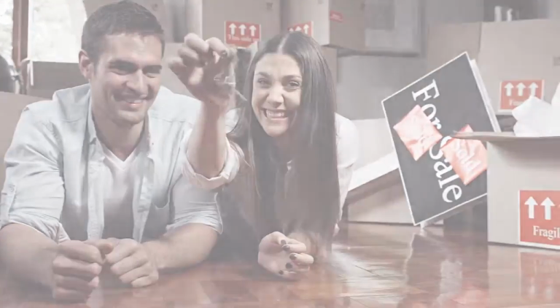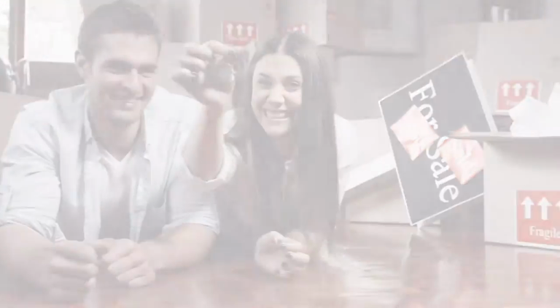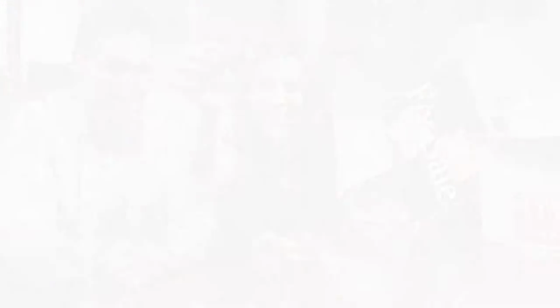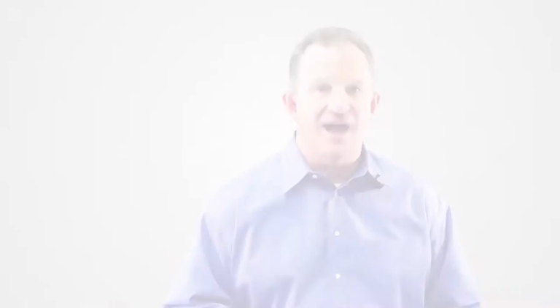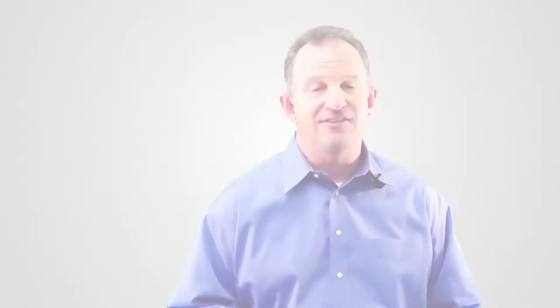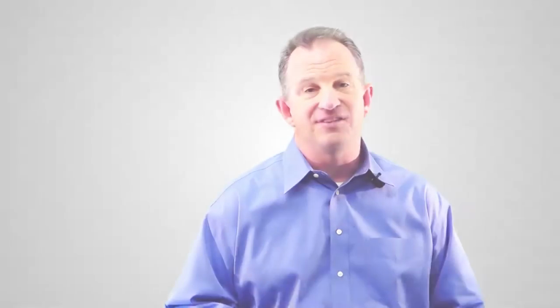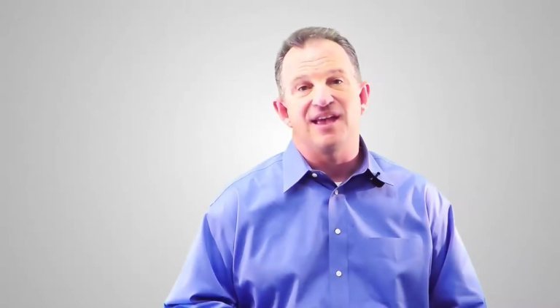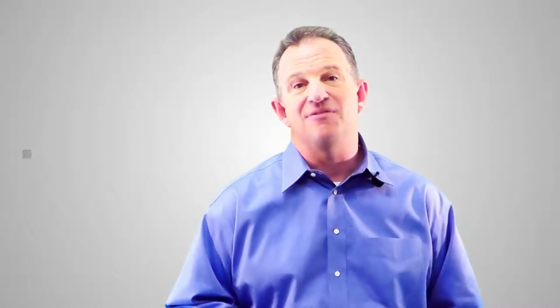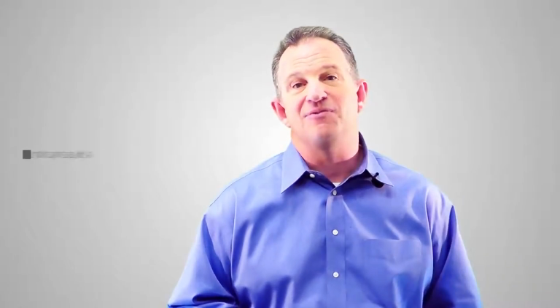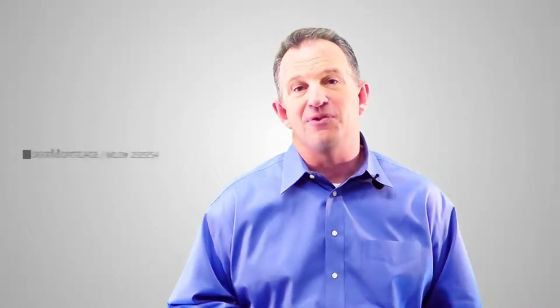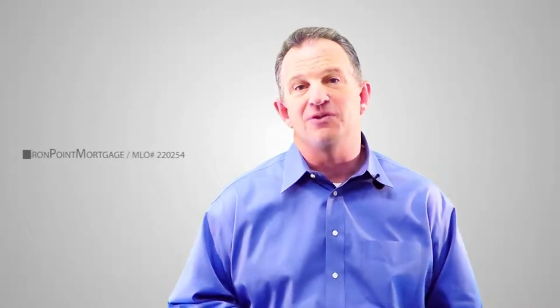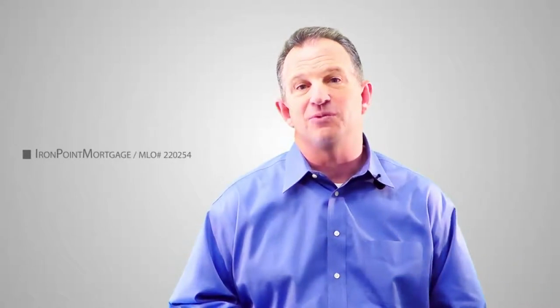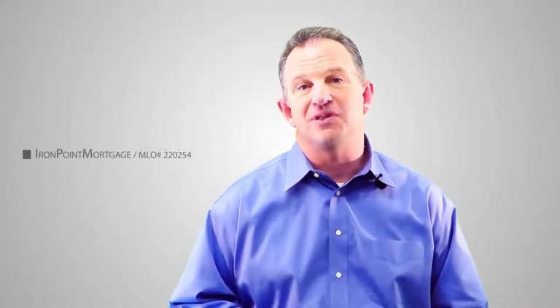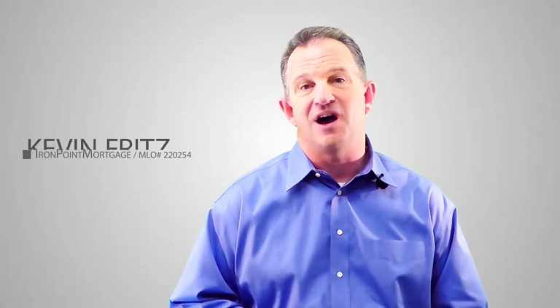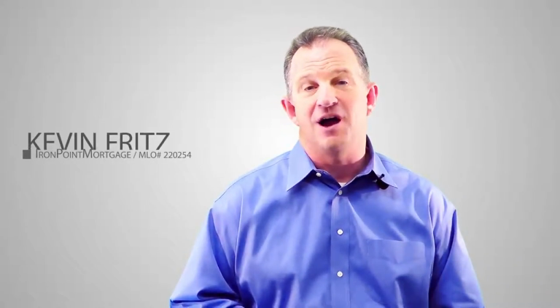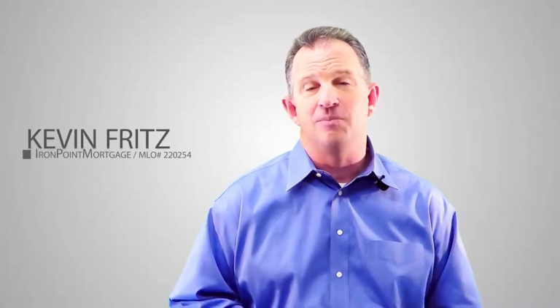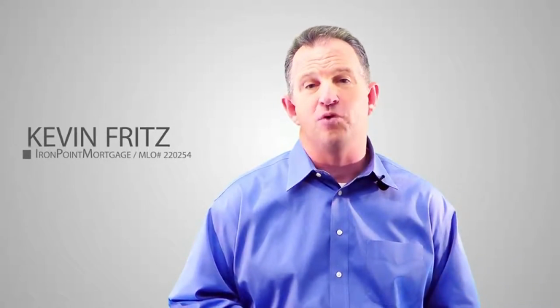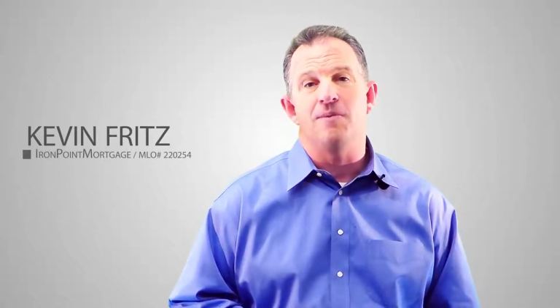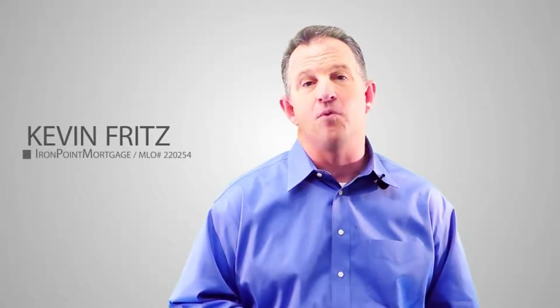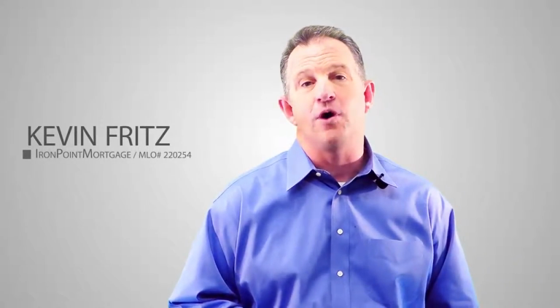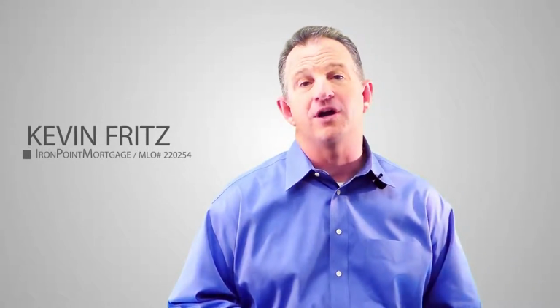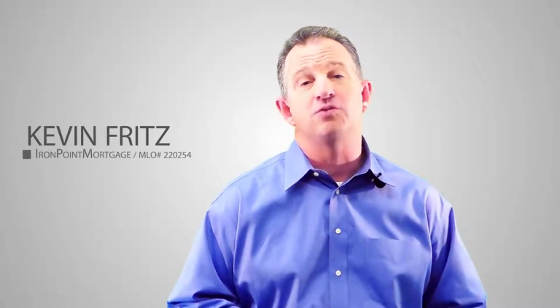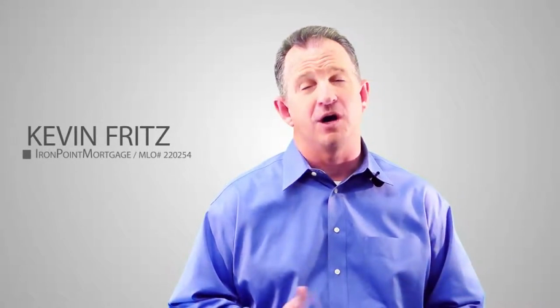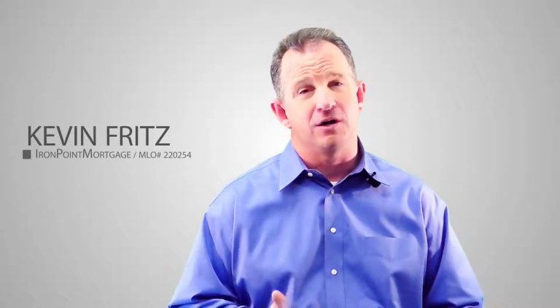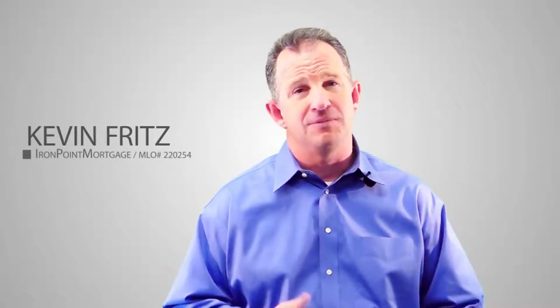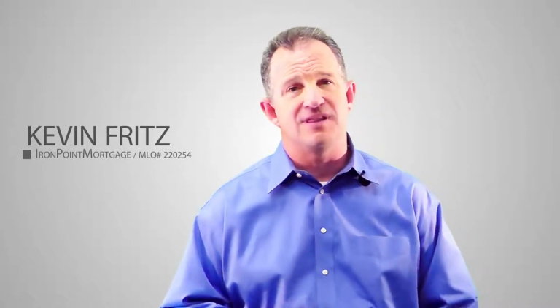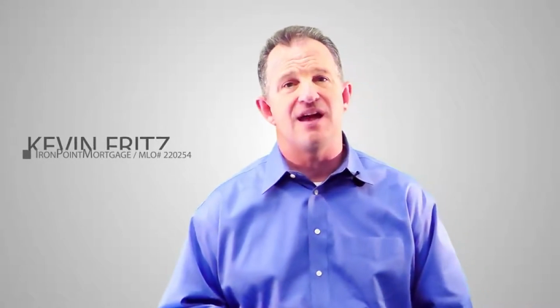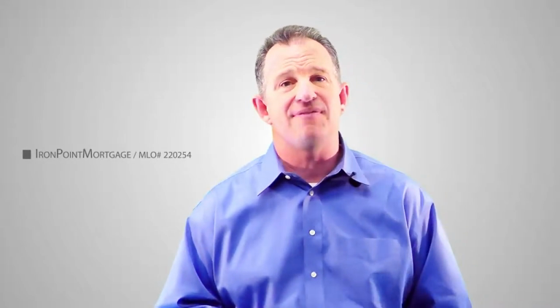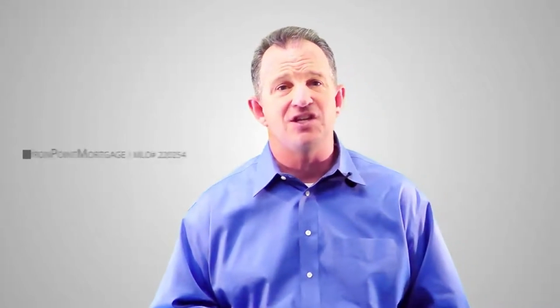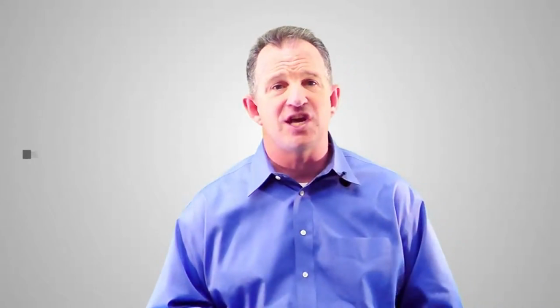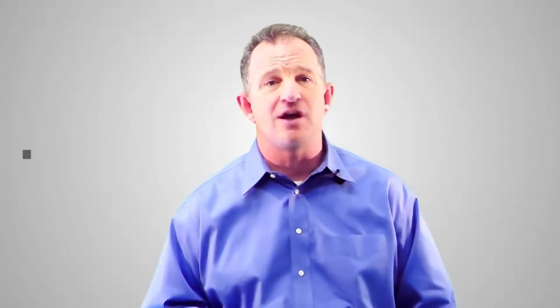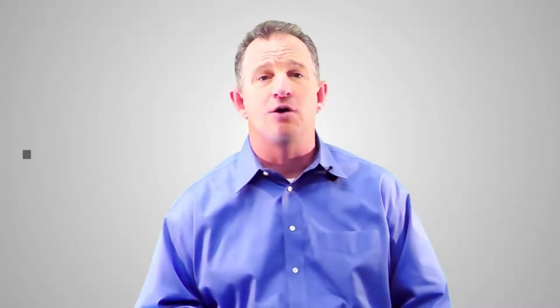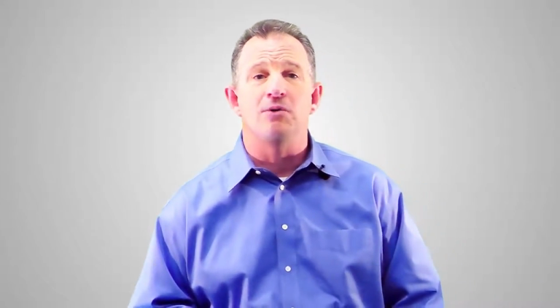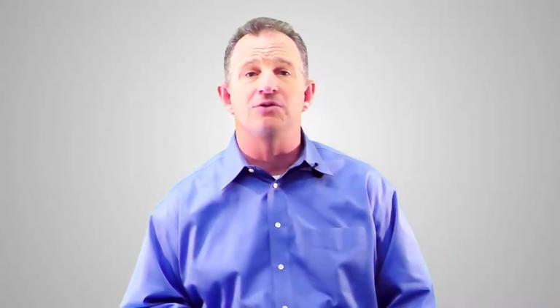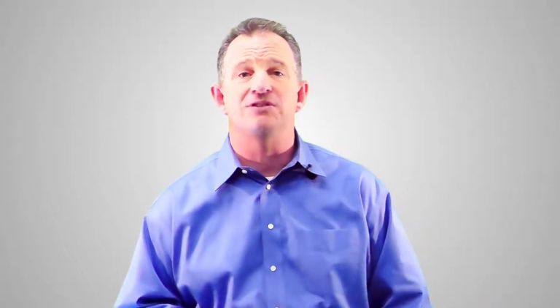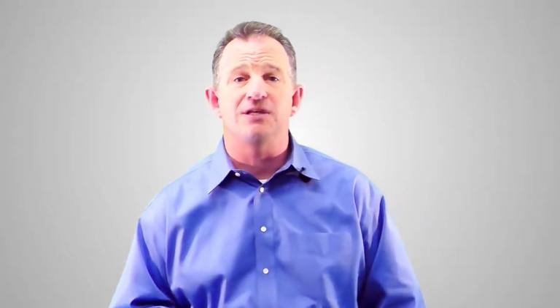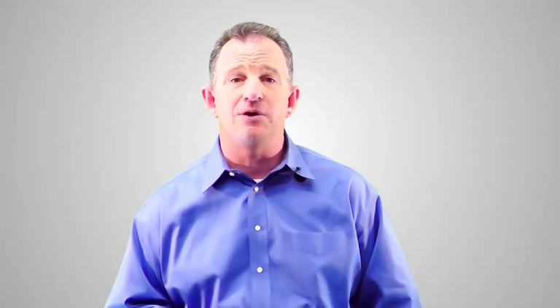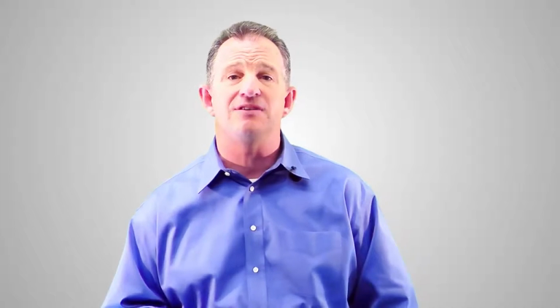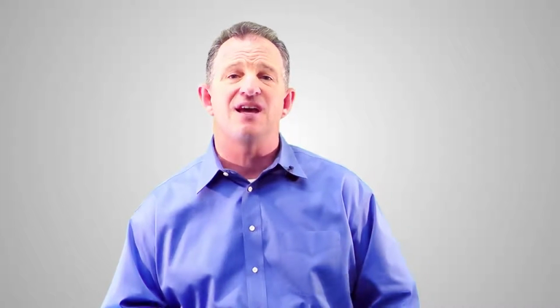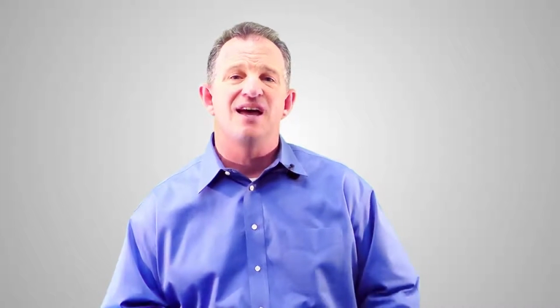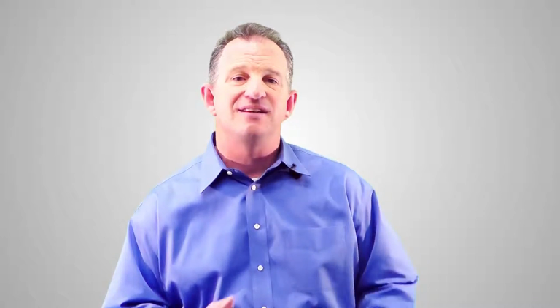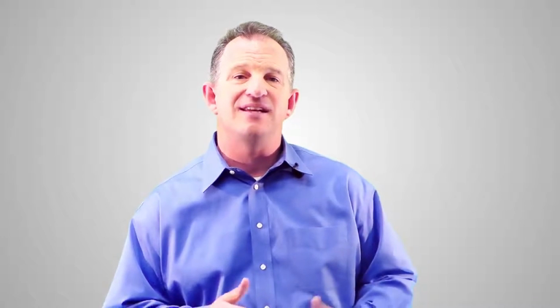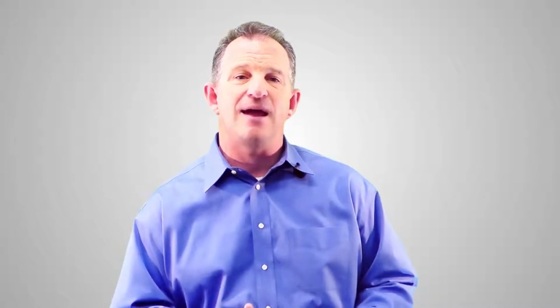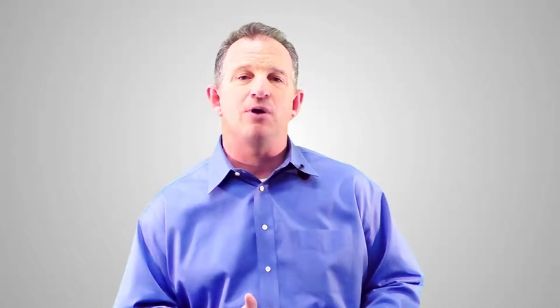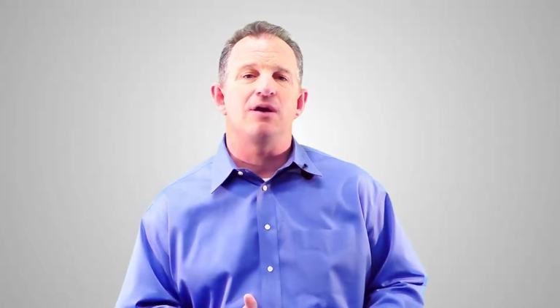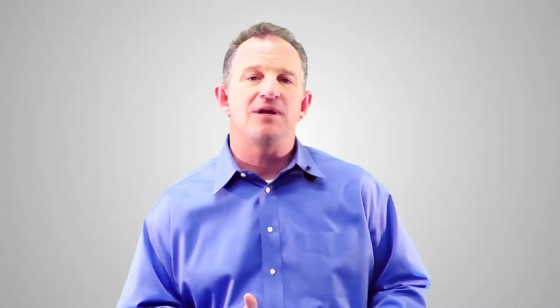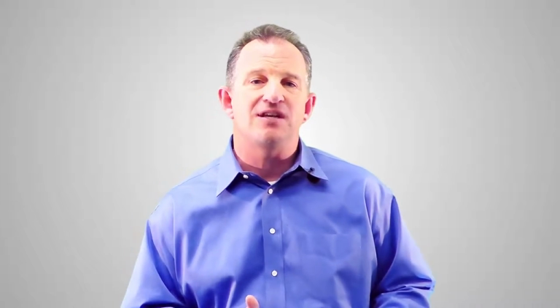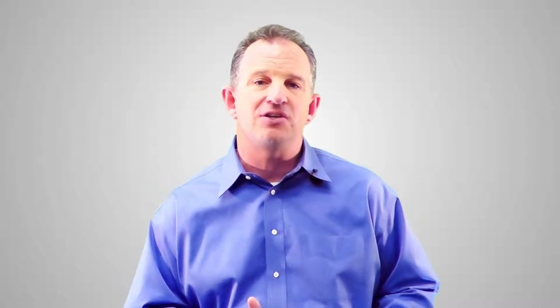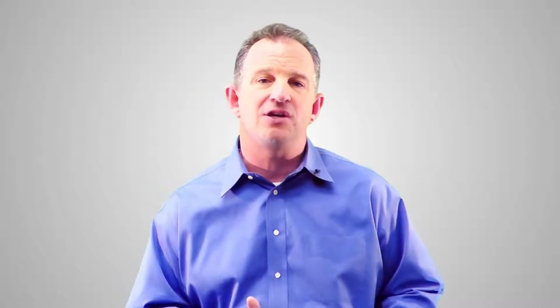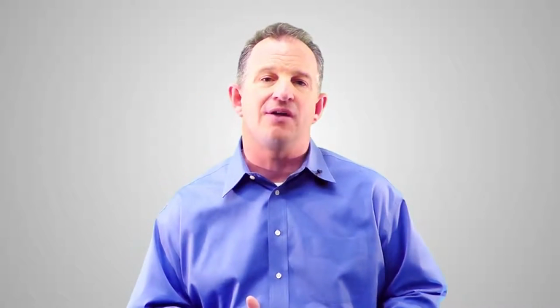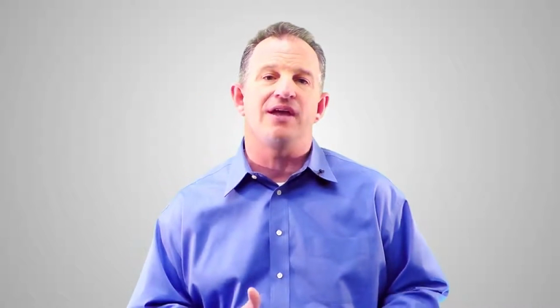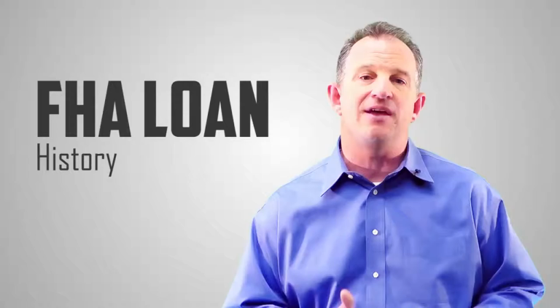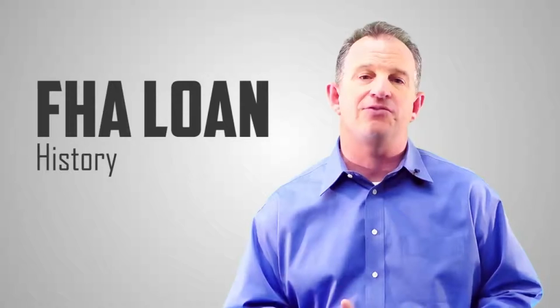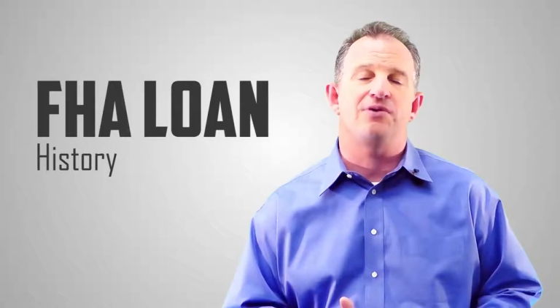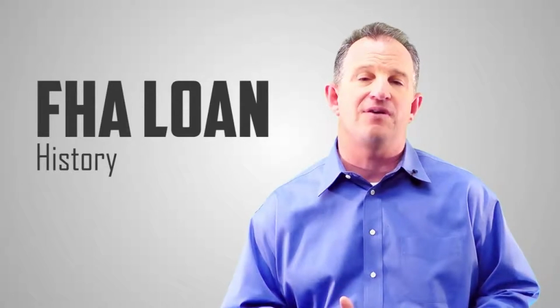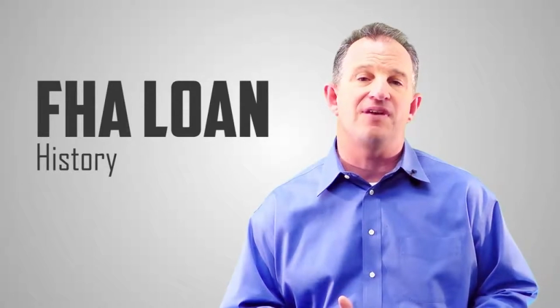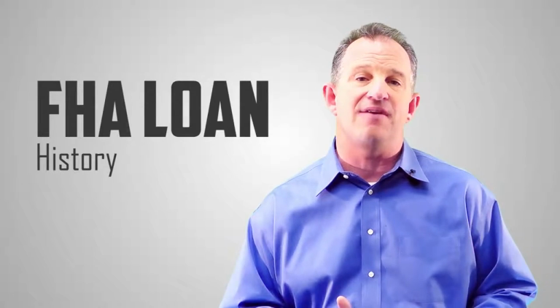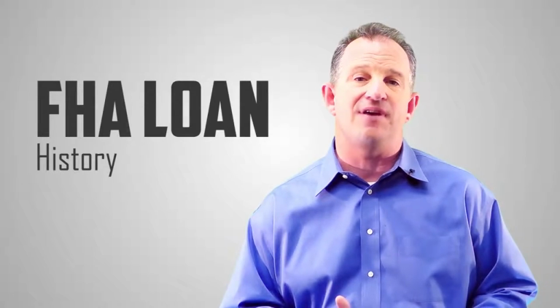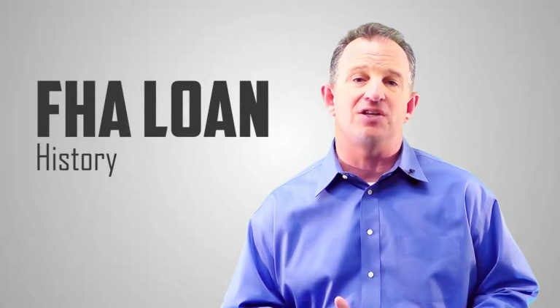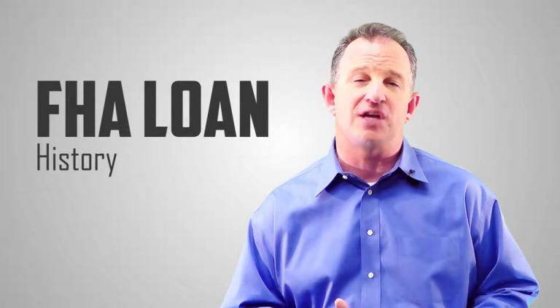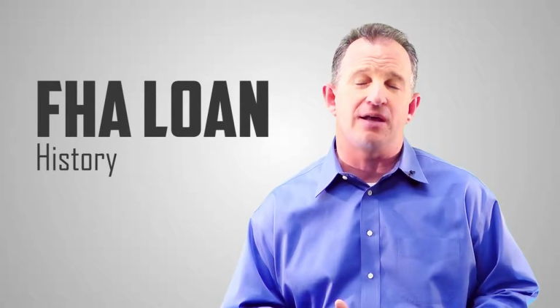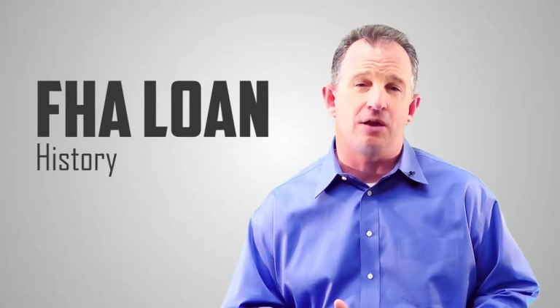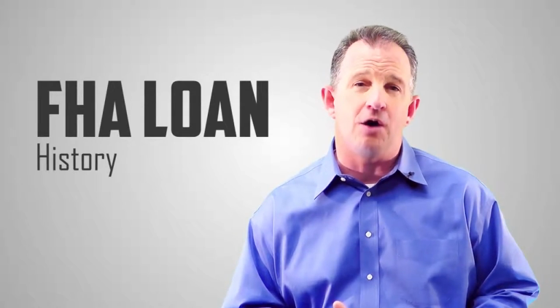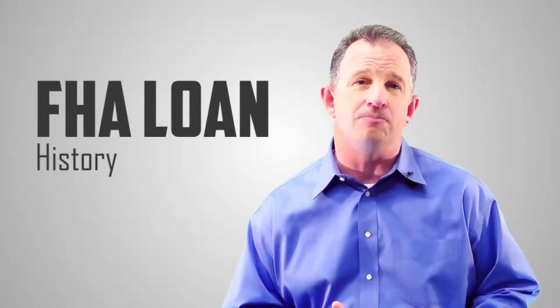Hi, this is Kevin Fritz with Iron Point Mortgage. Welcome to the FHA Home Loan Series. Today we're going to be touching on the history of the FHA loan.